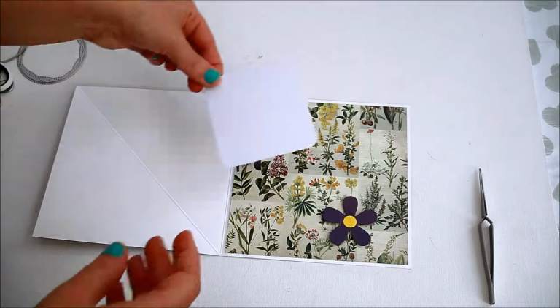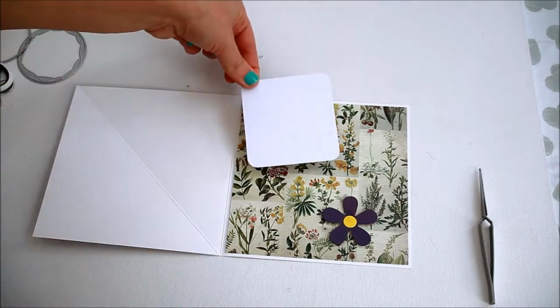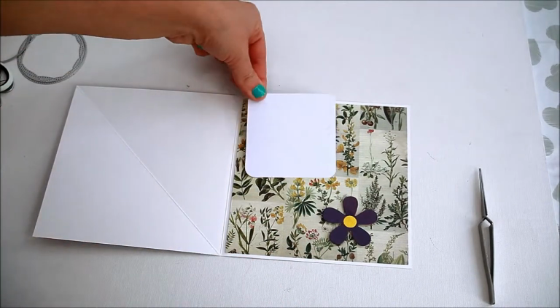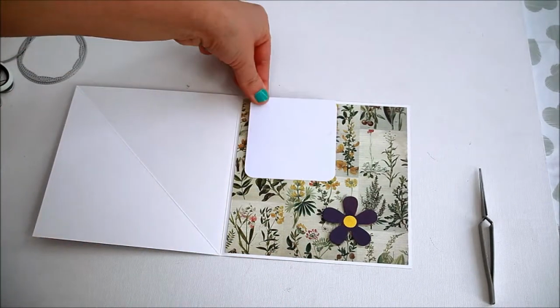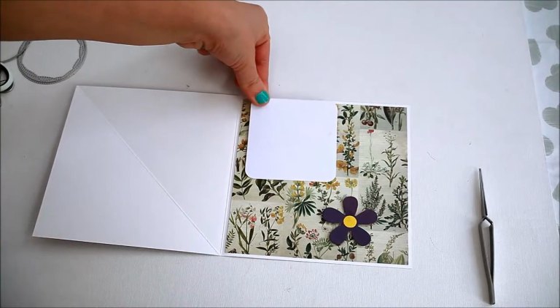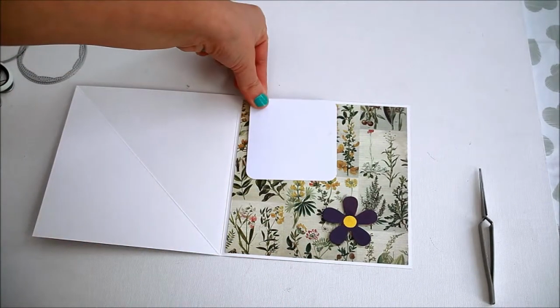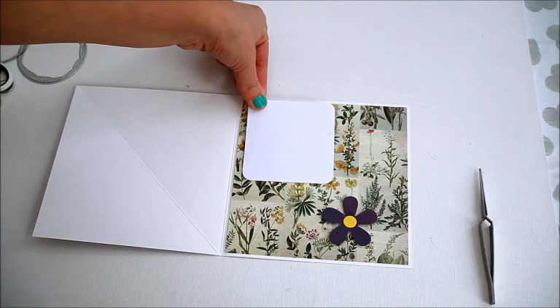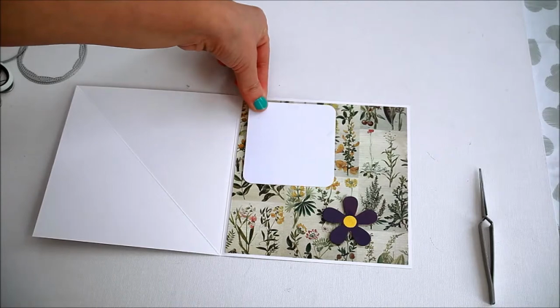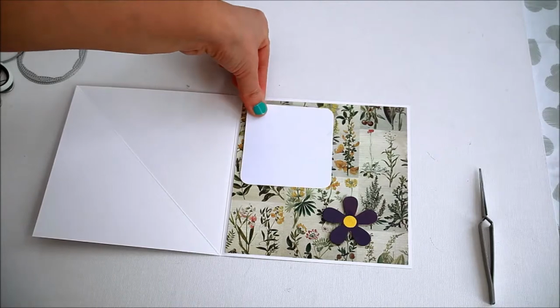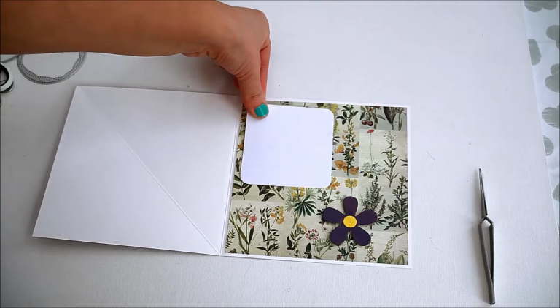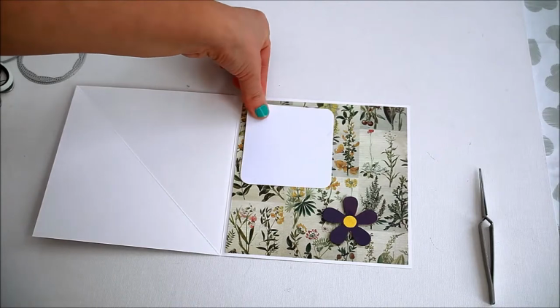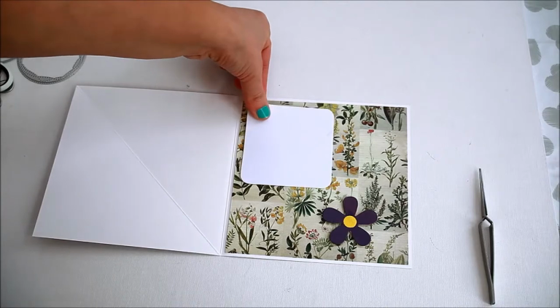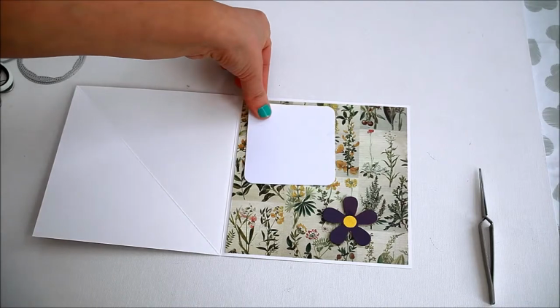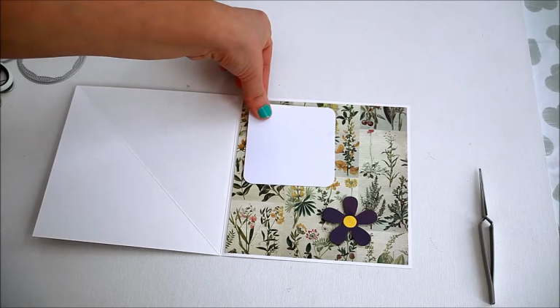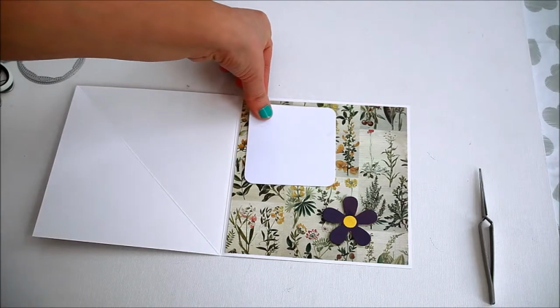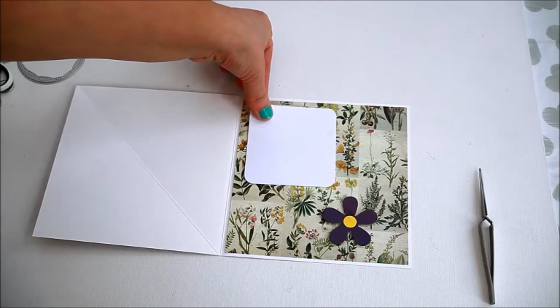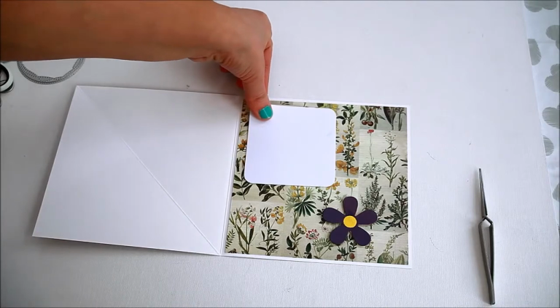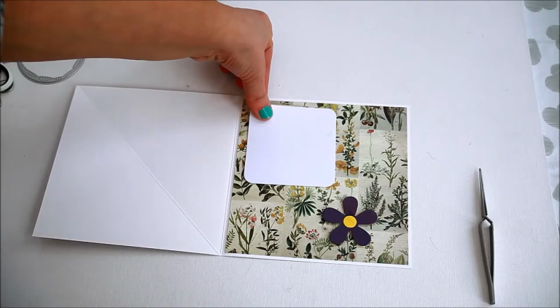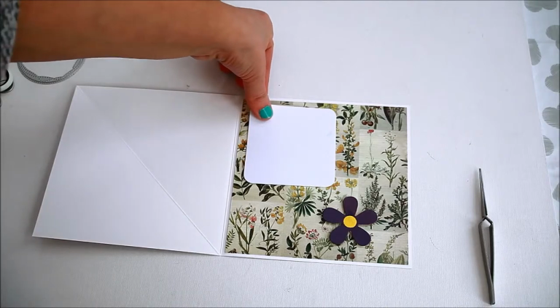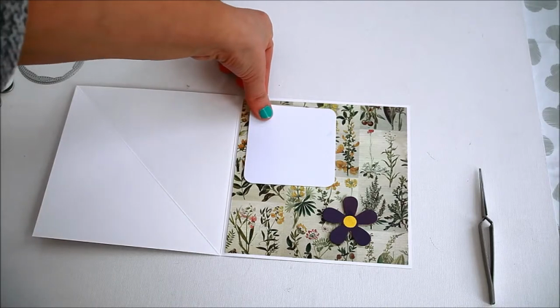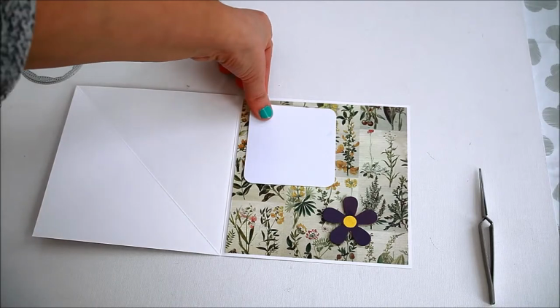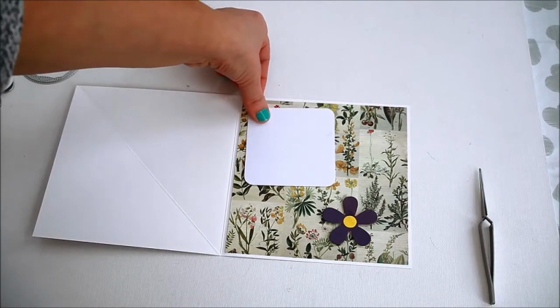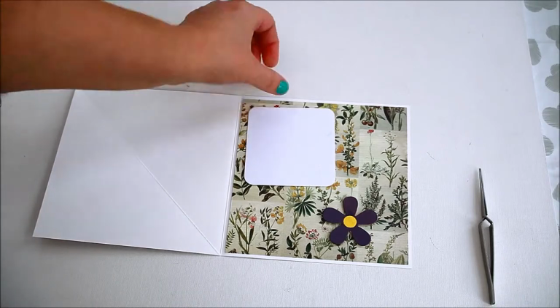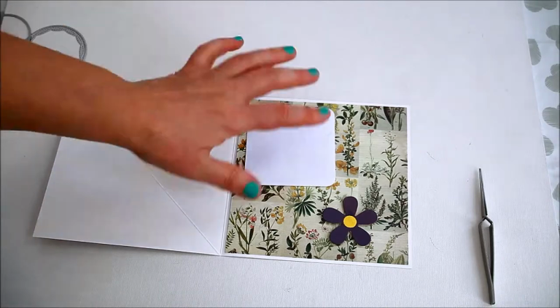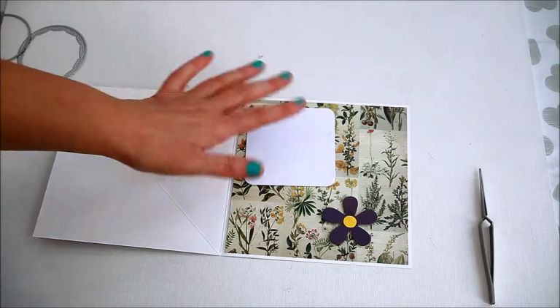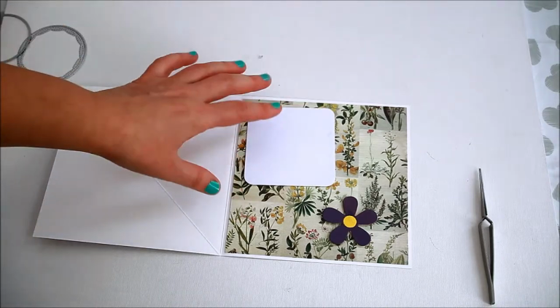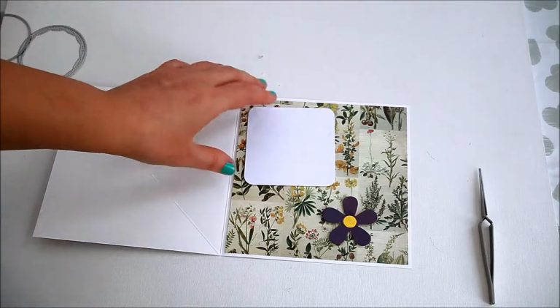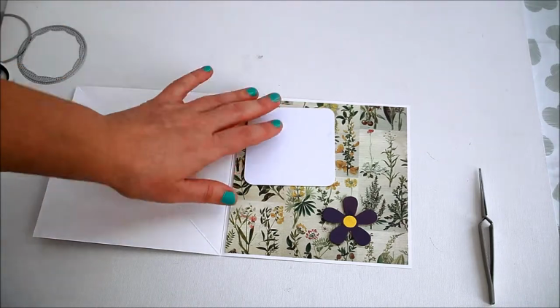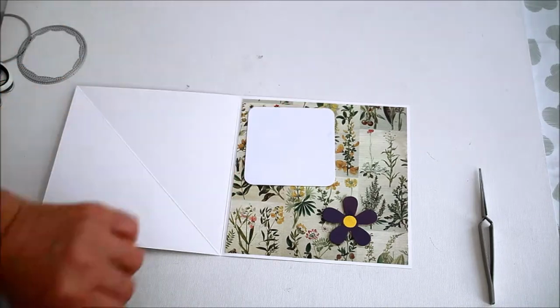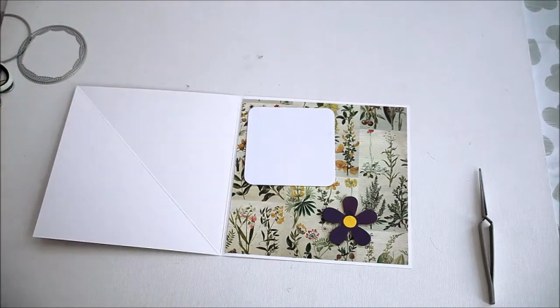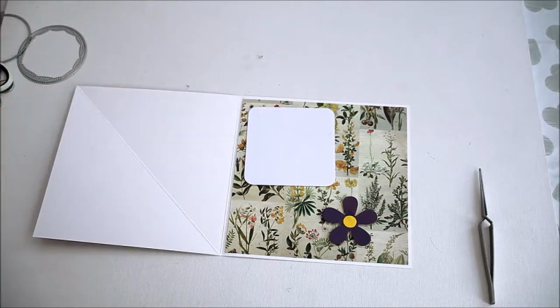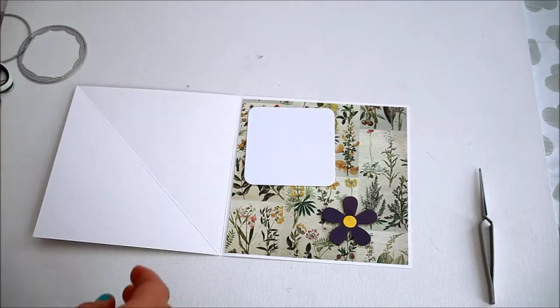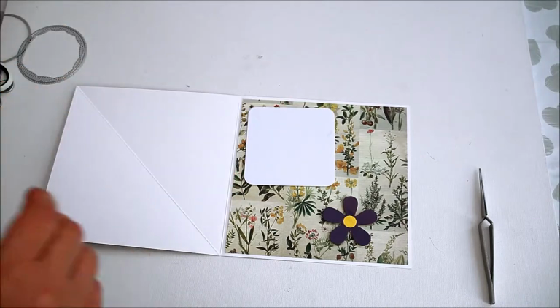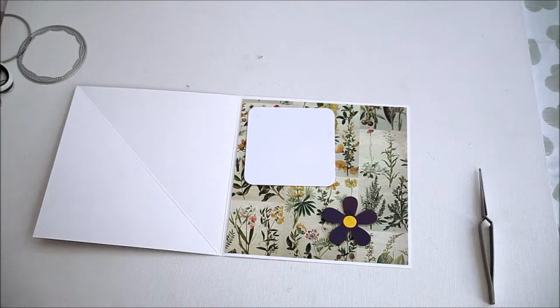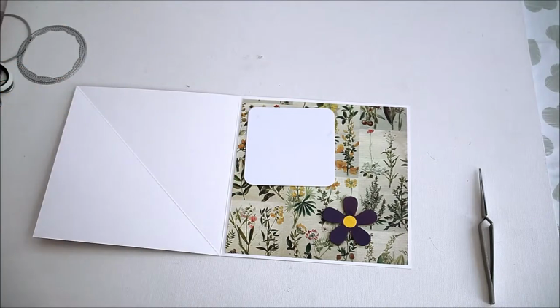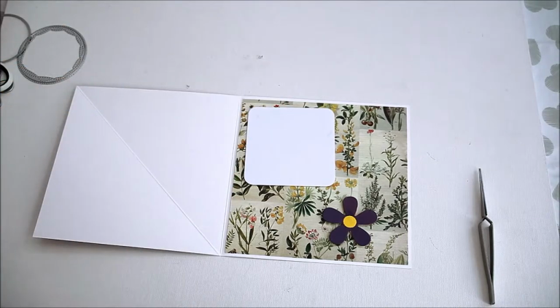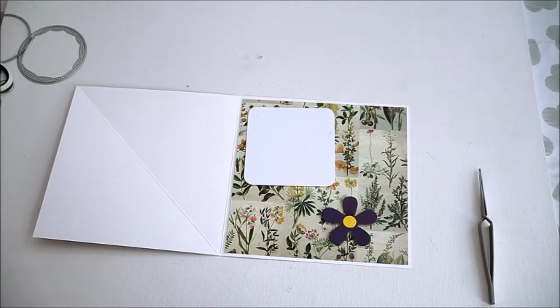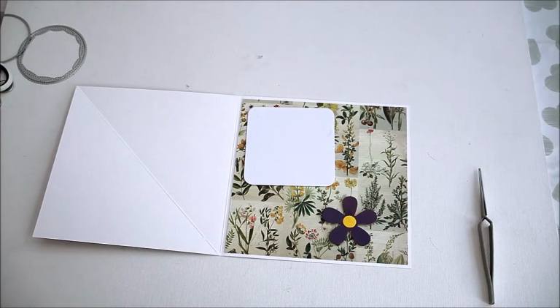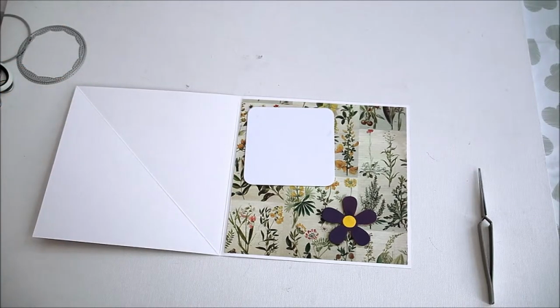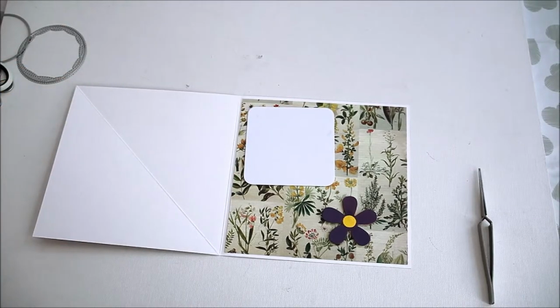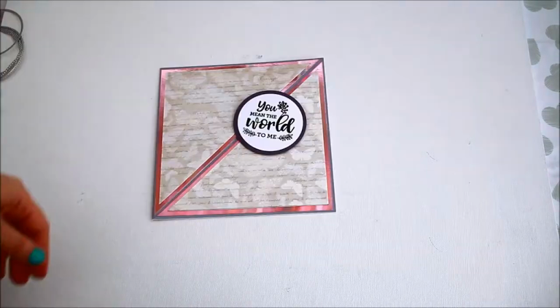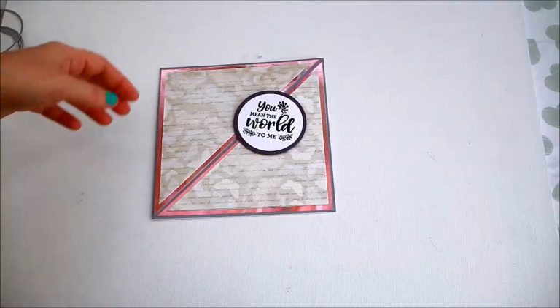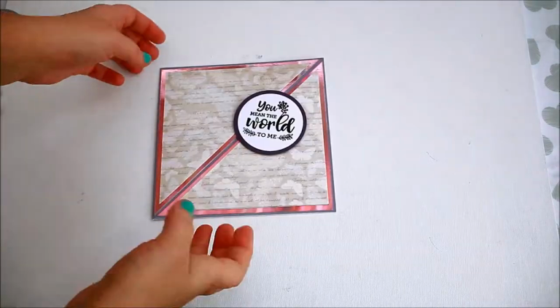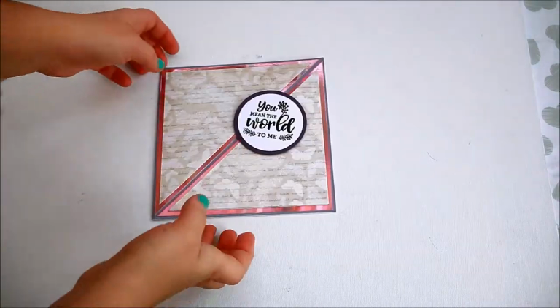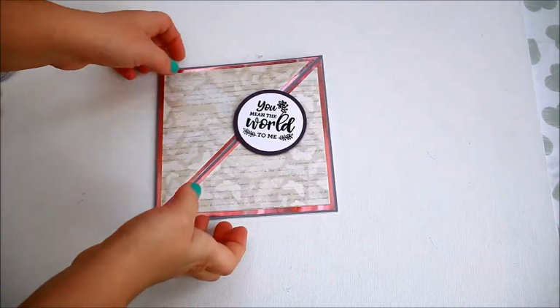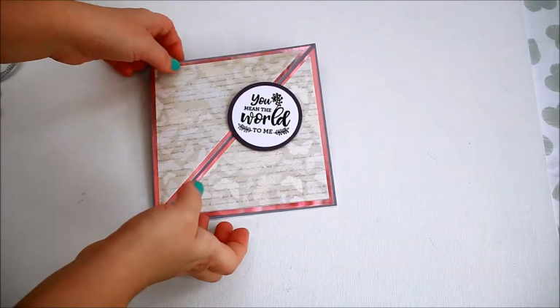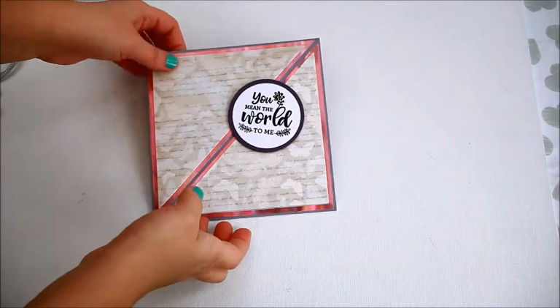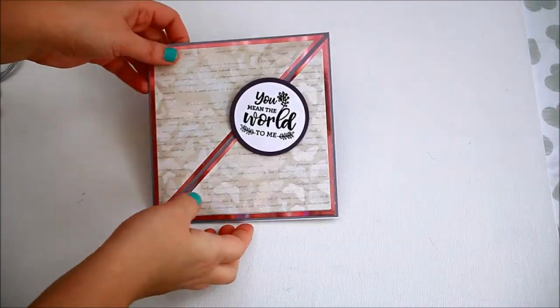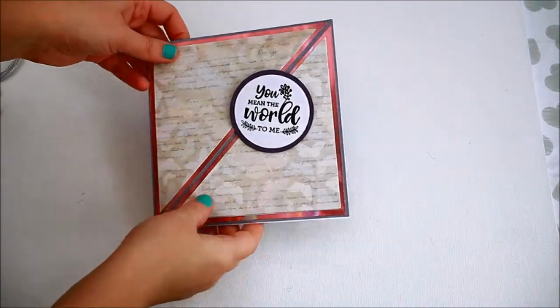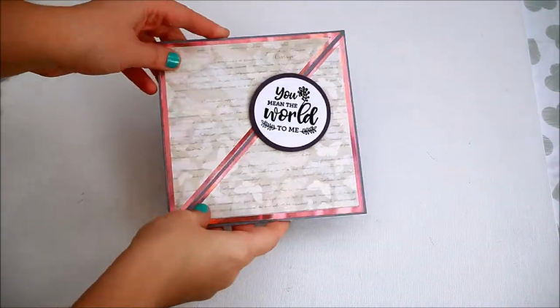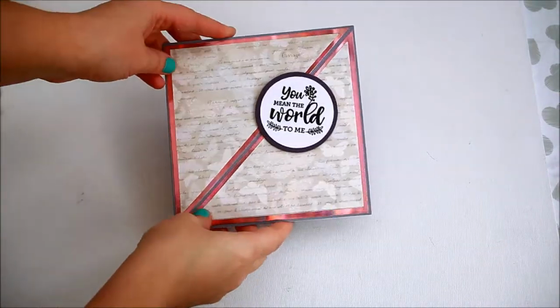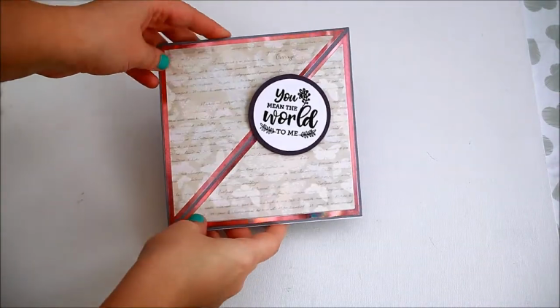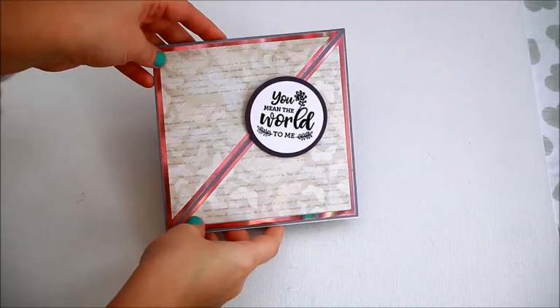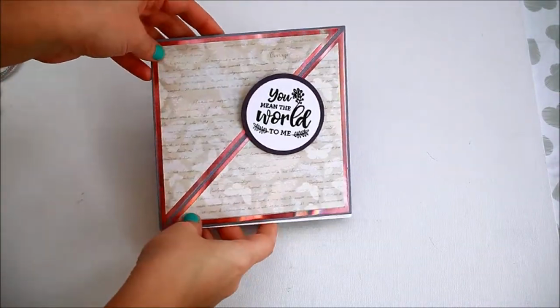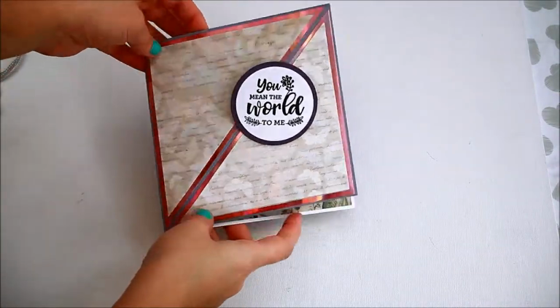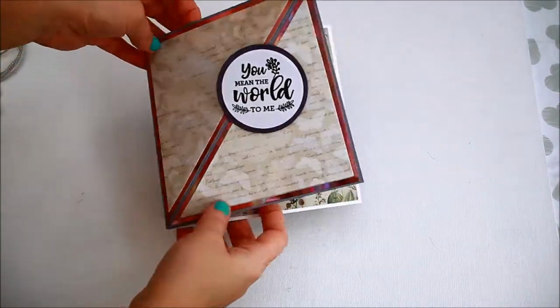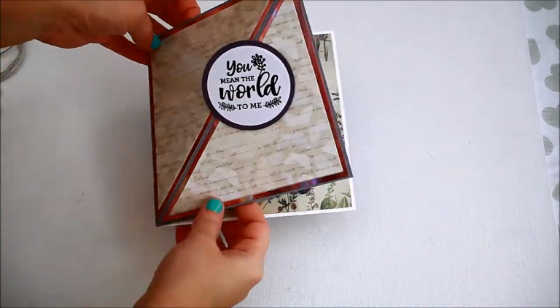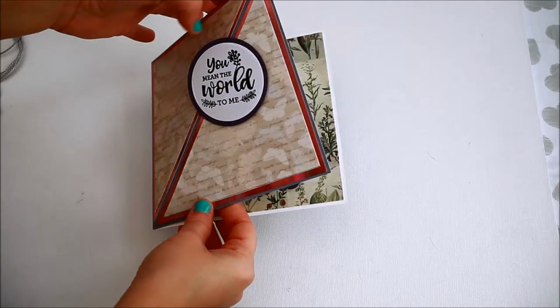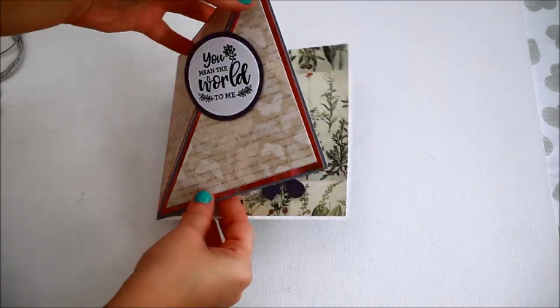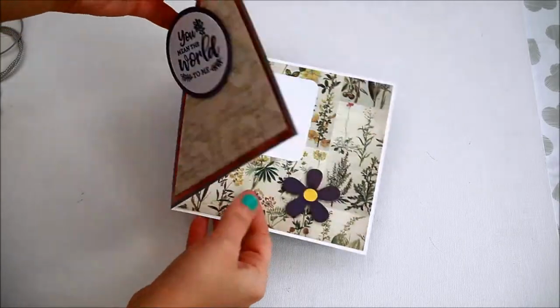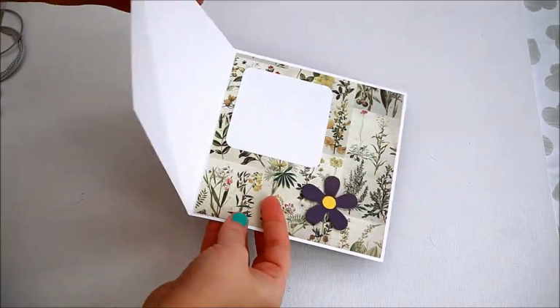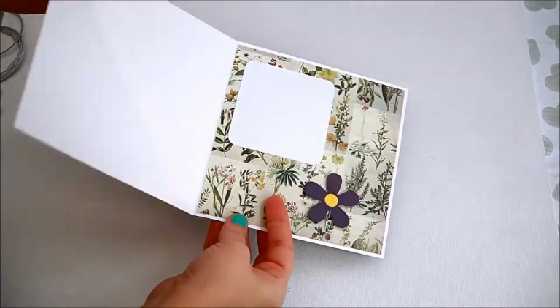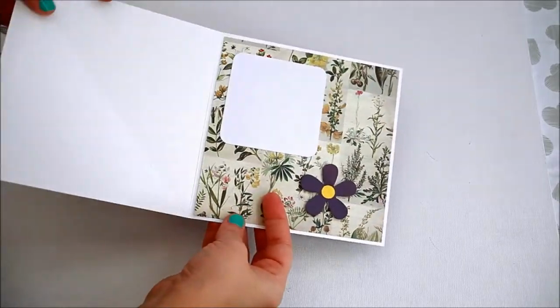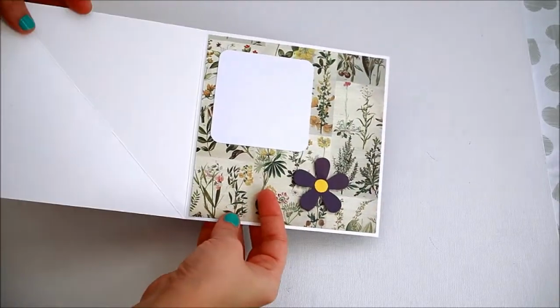To finish, add a white square inside of the card for writing your message.